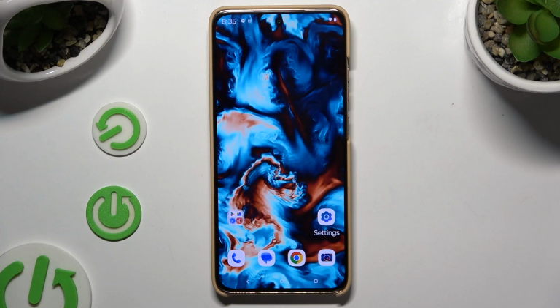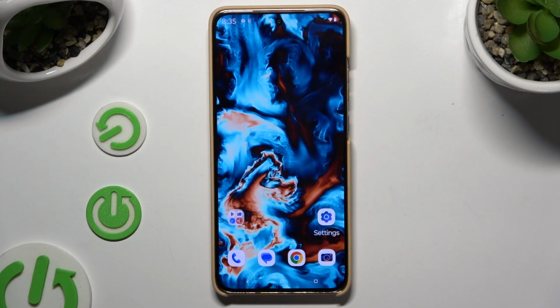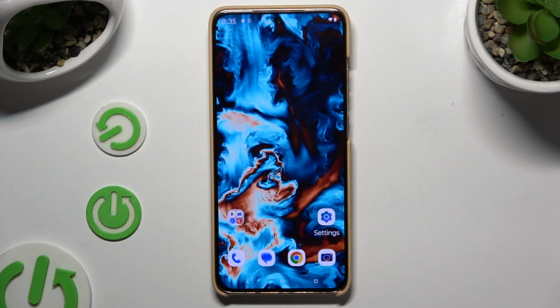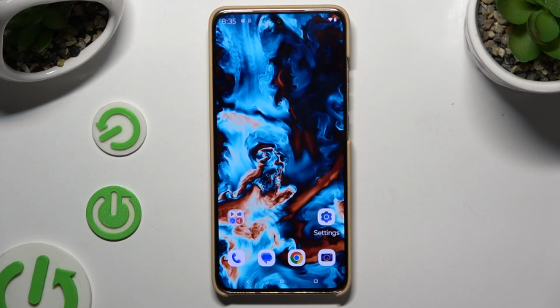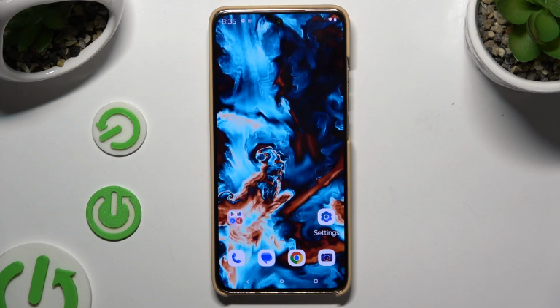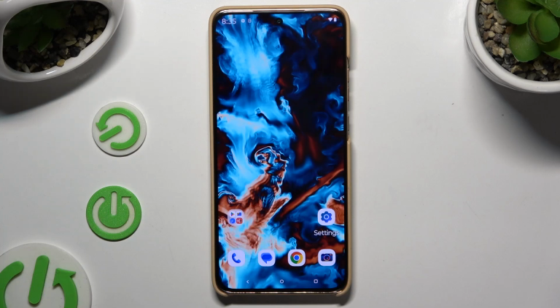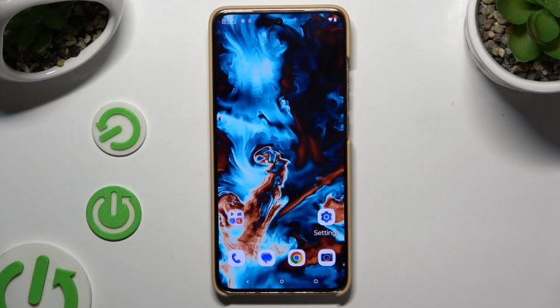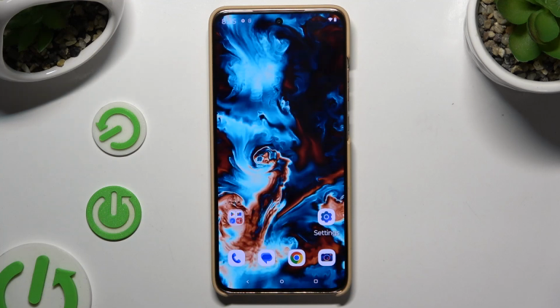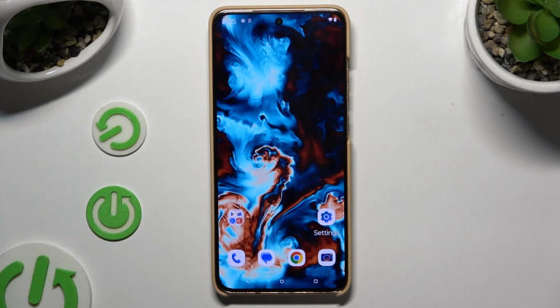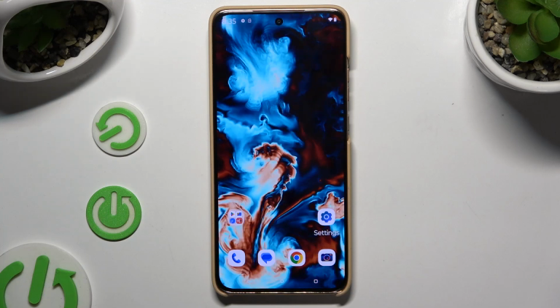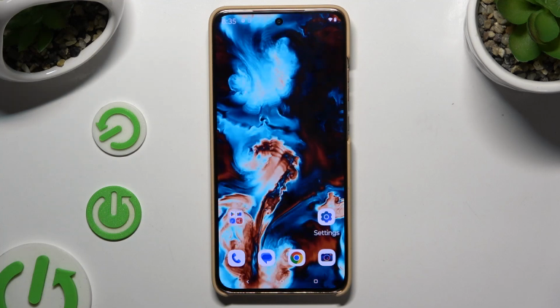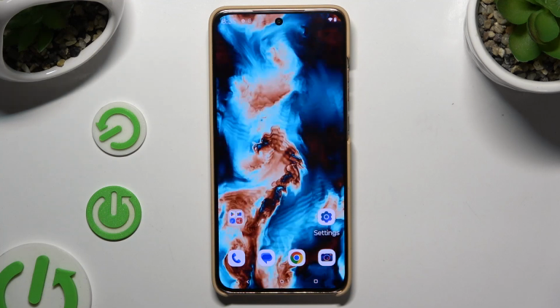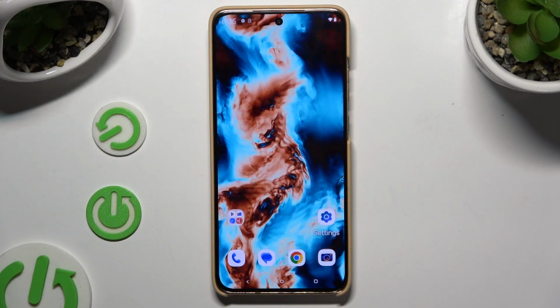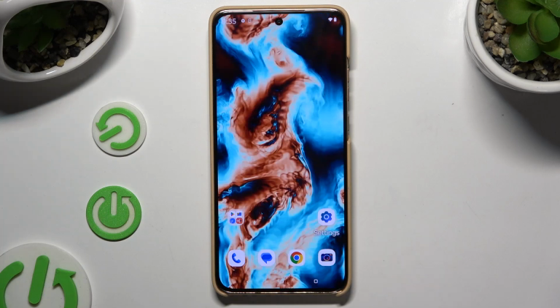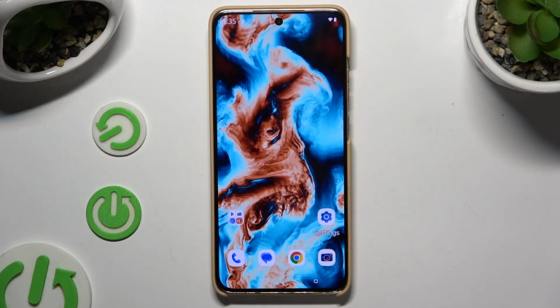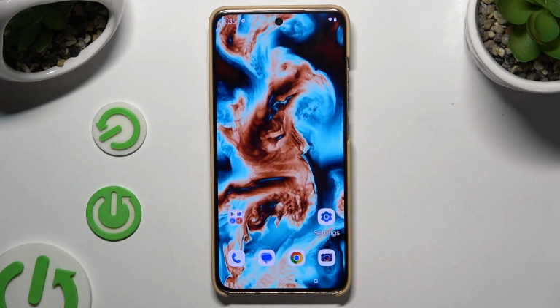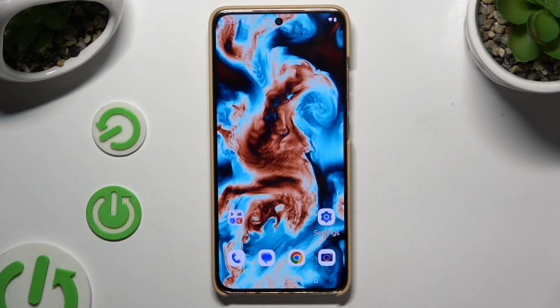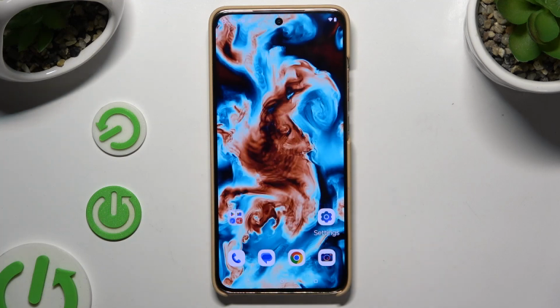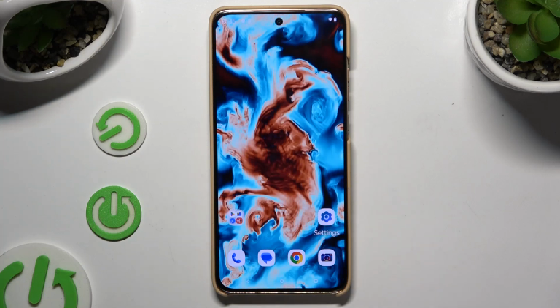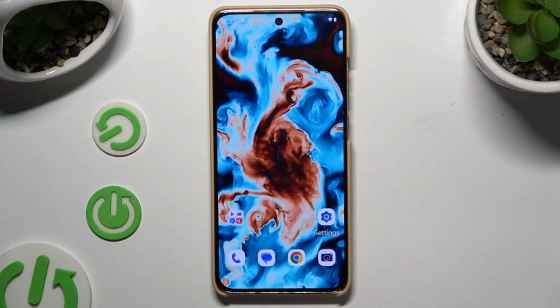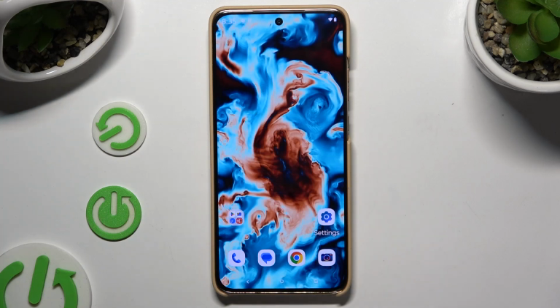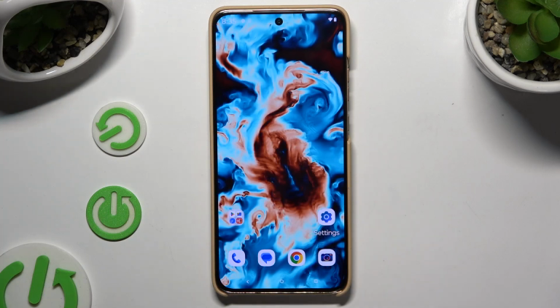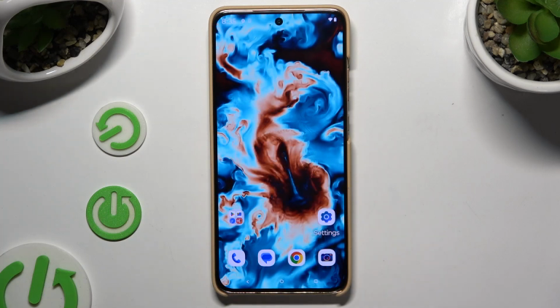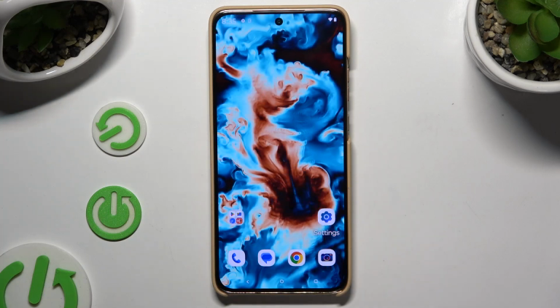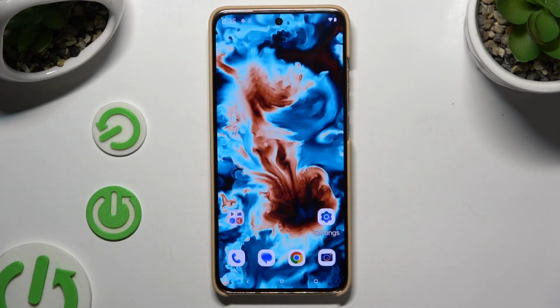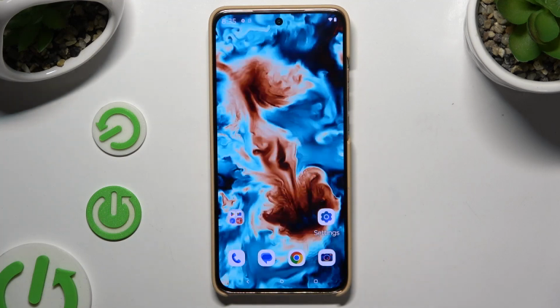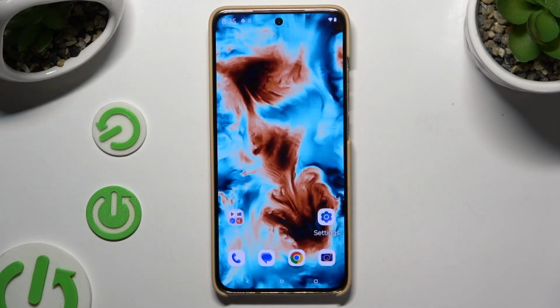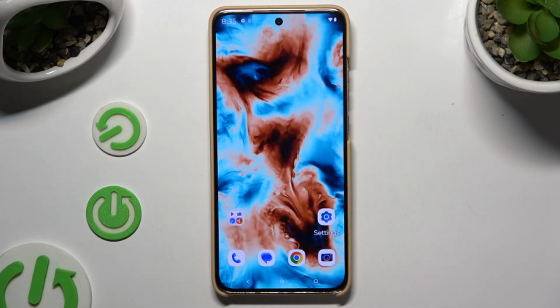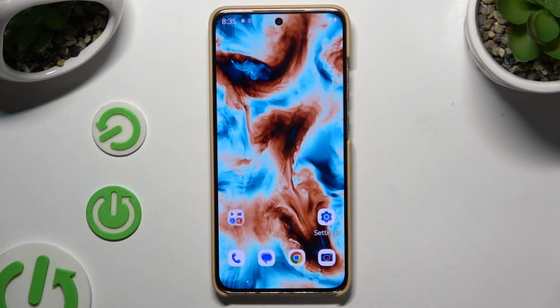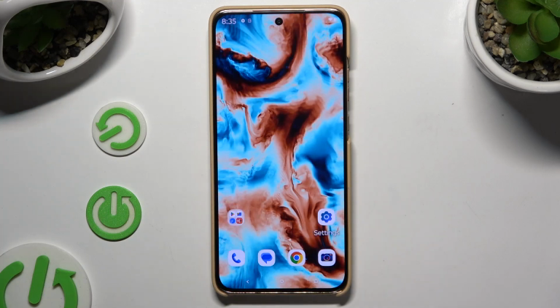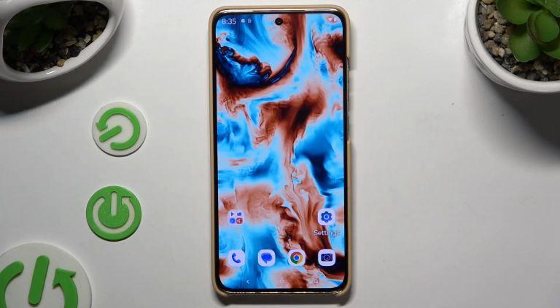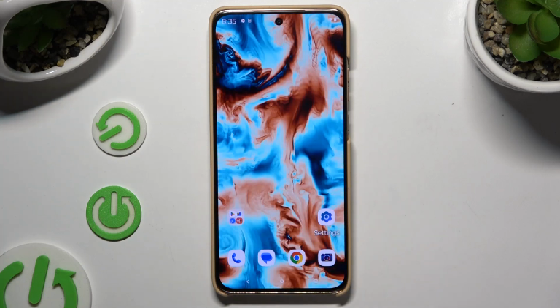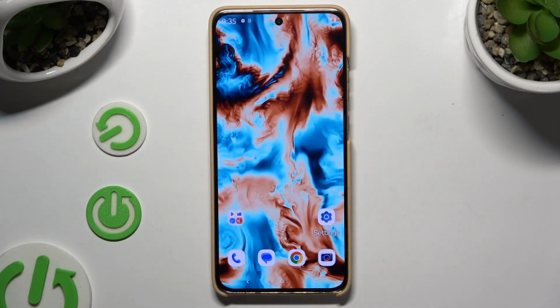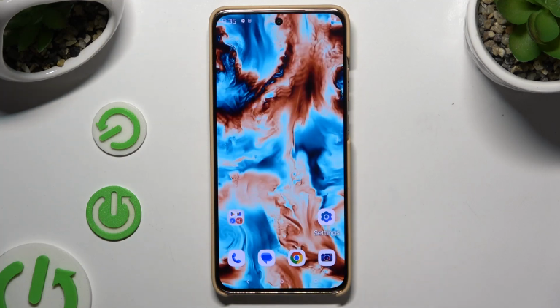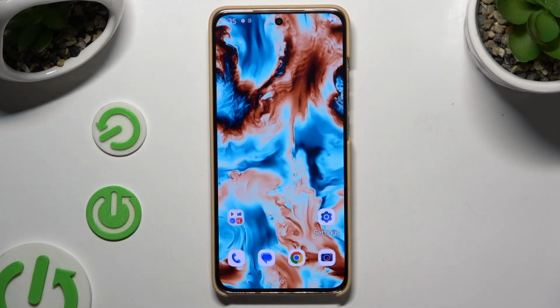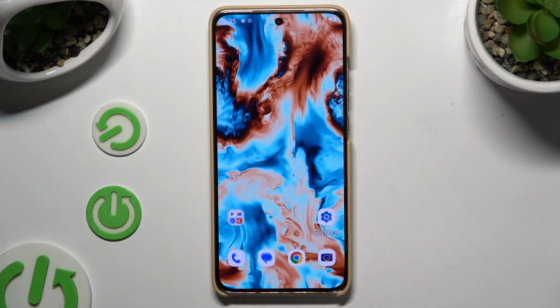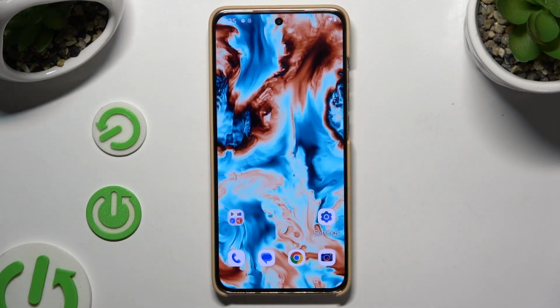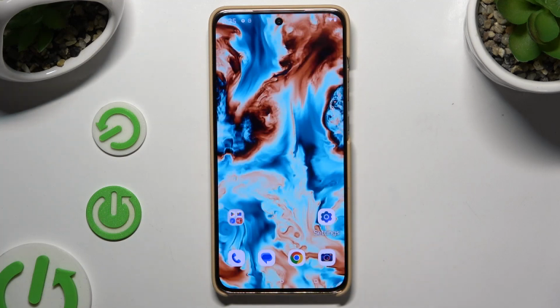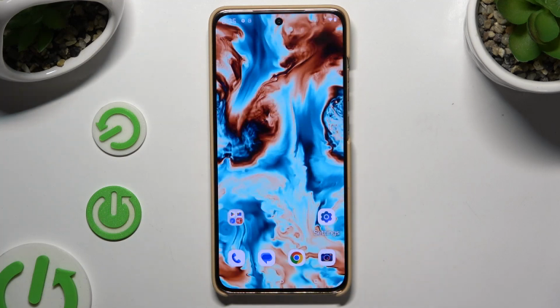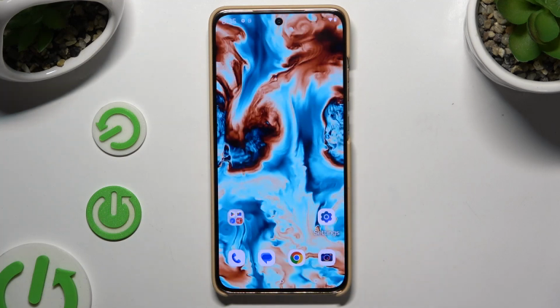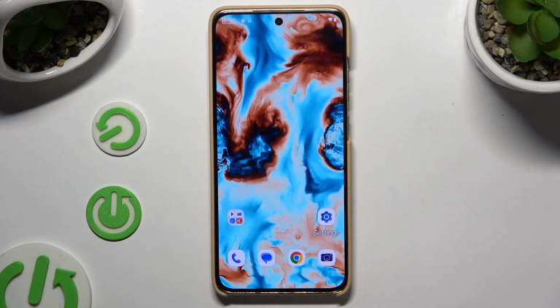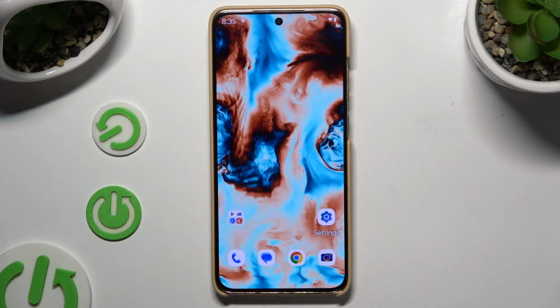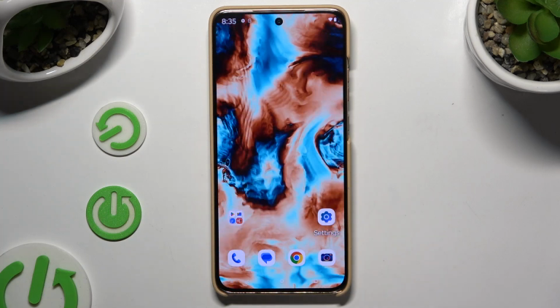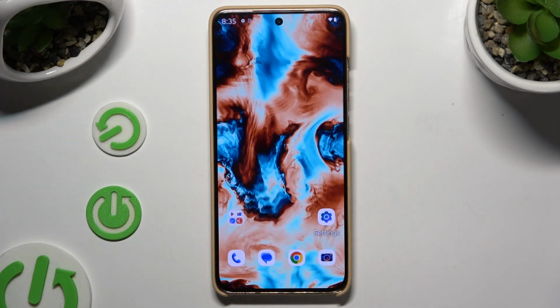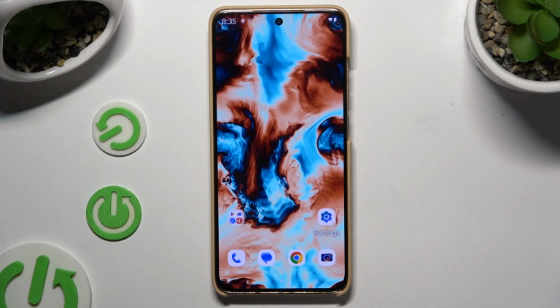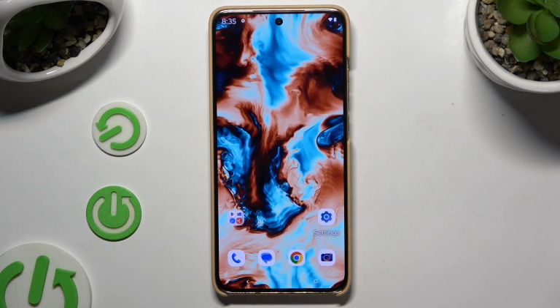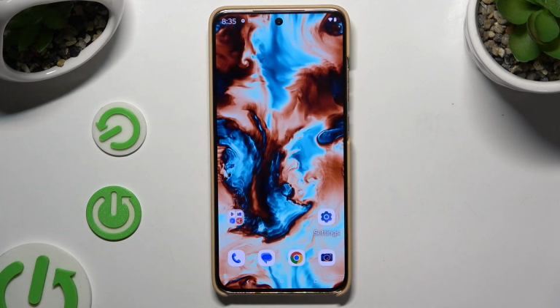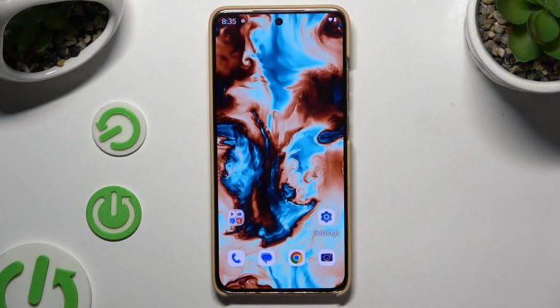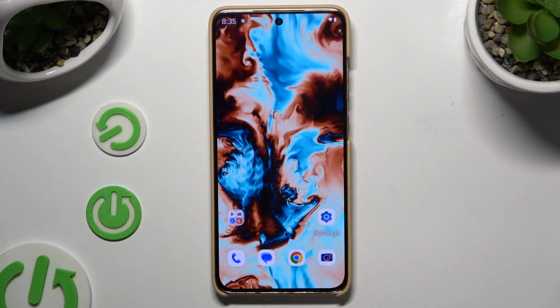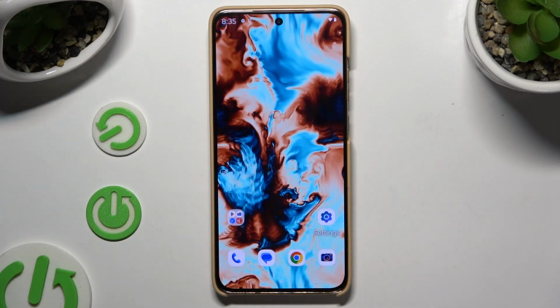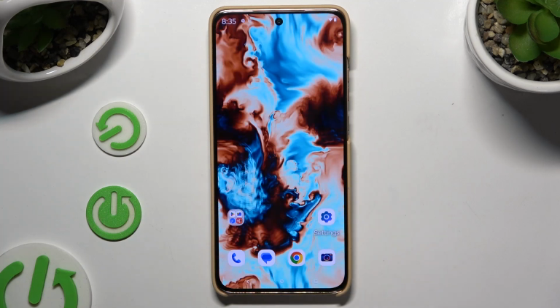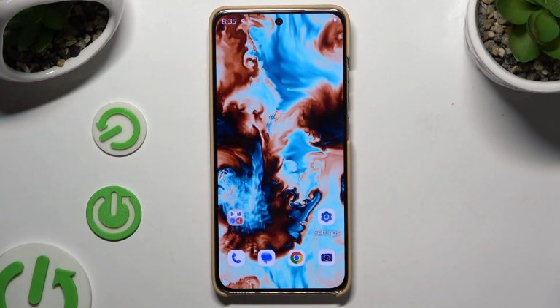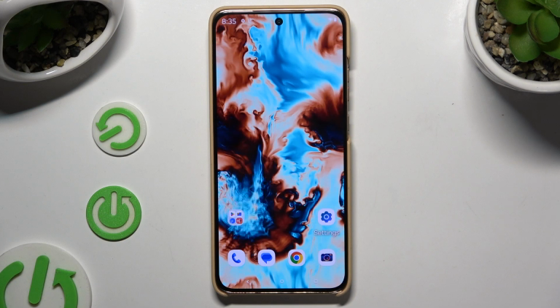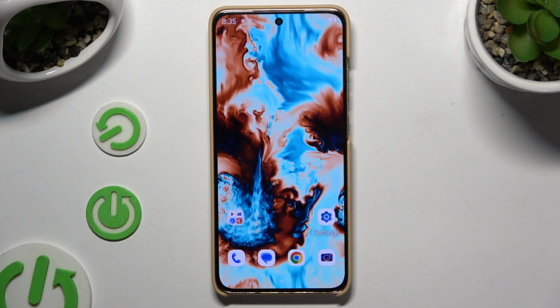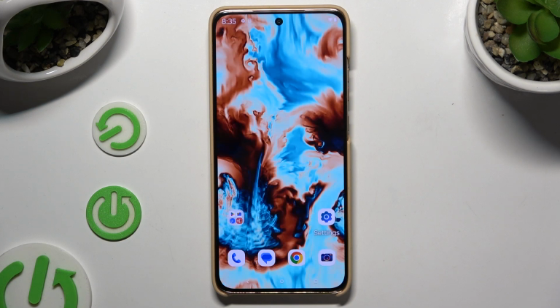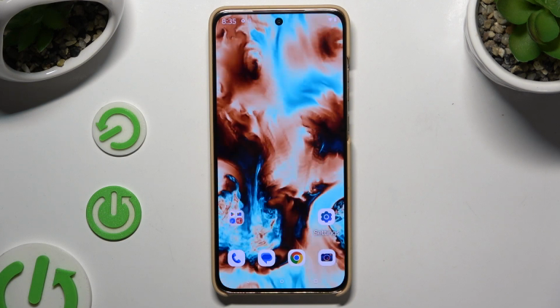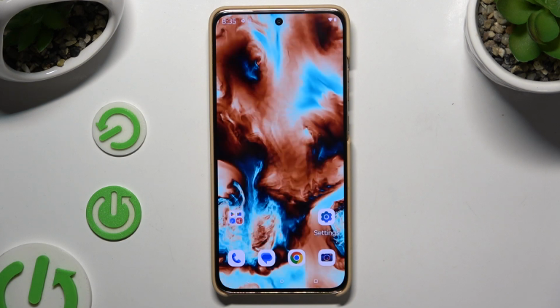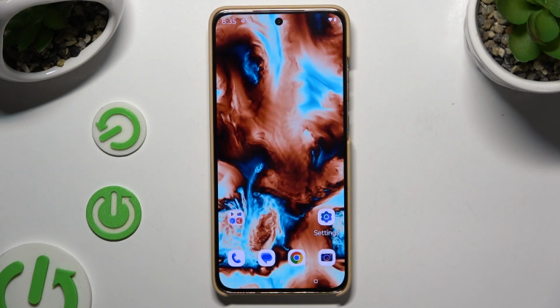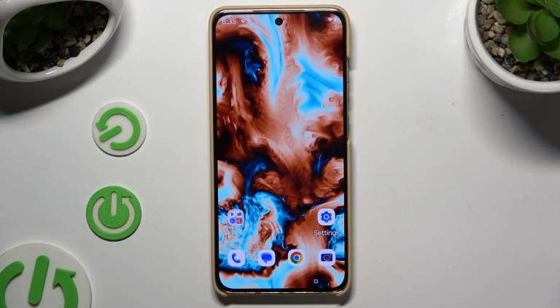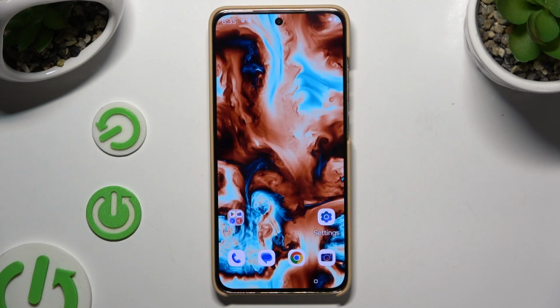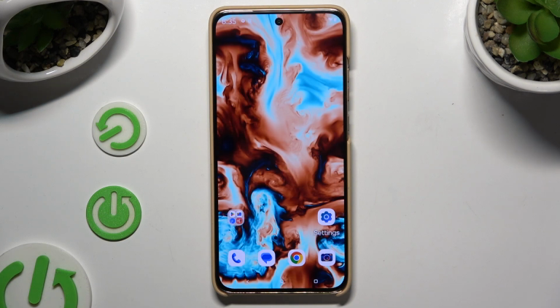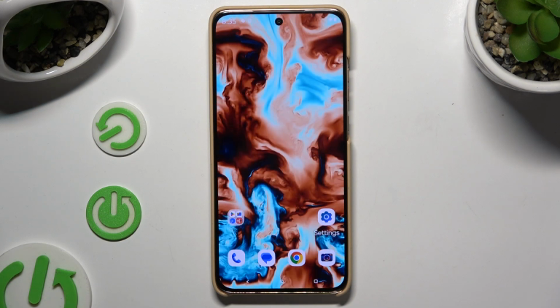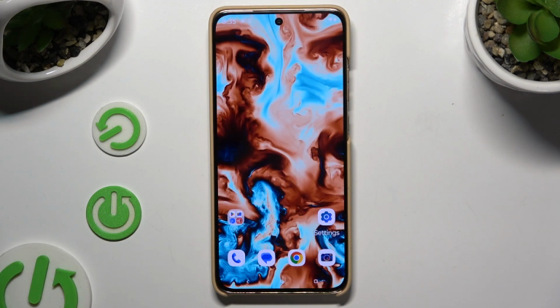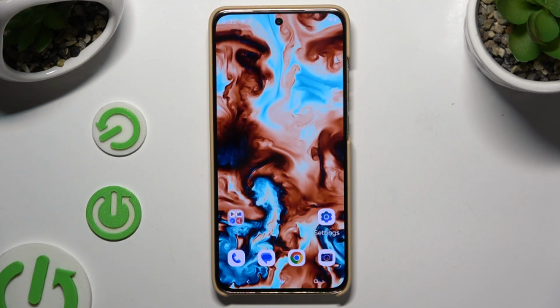In front of me is the Motorola Edge 50 Neo, and today I would like to show you how you can set up Face Unlock.